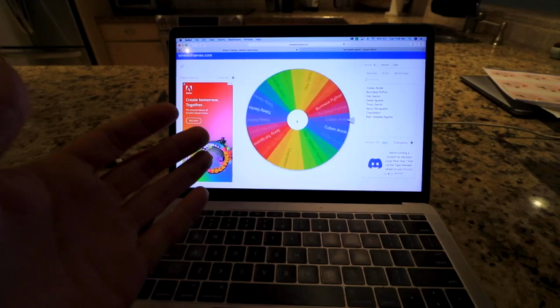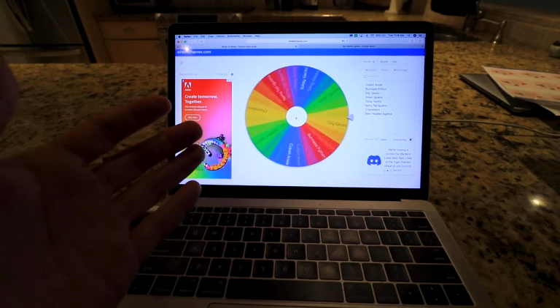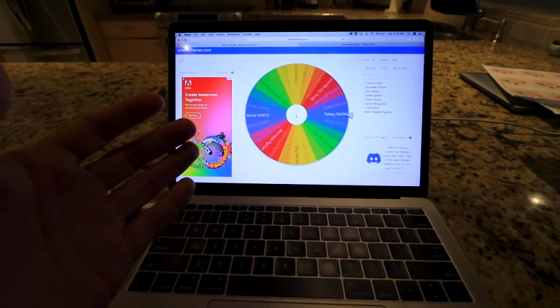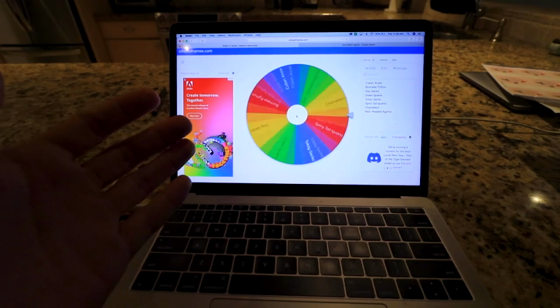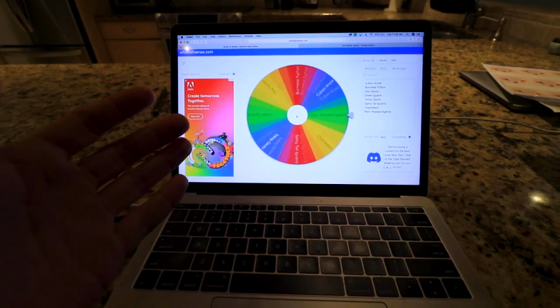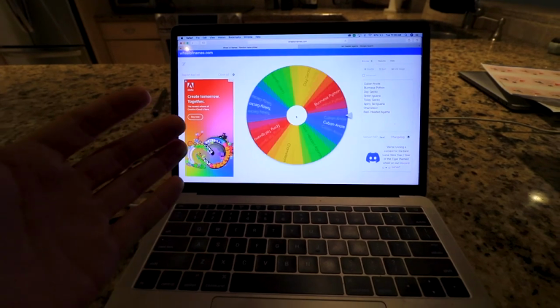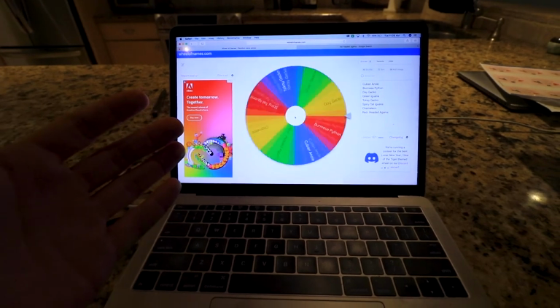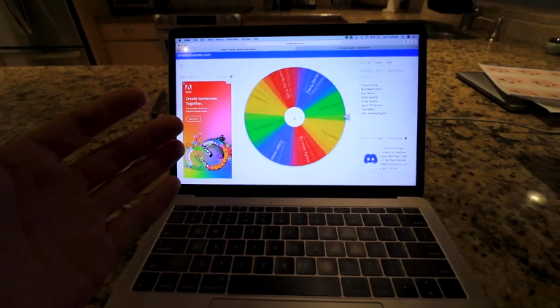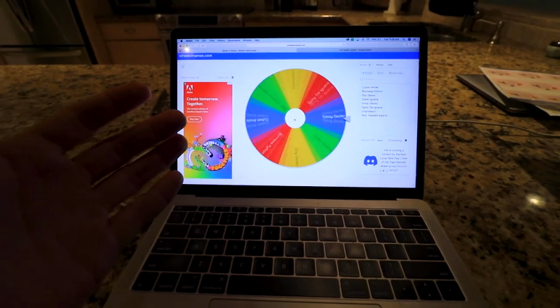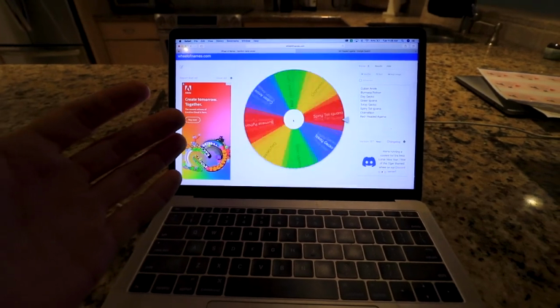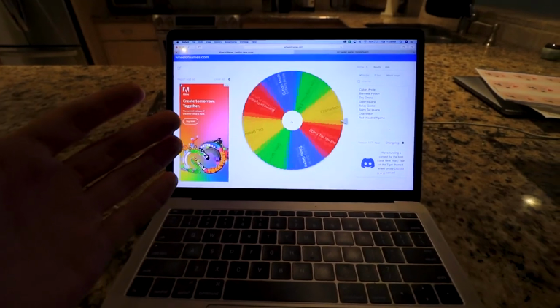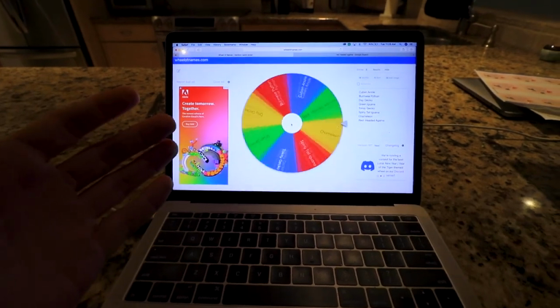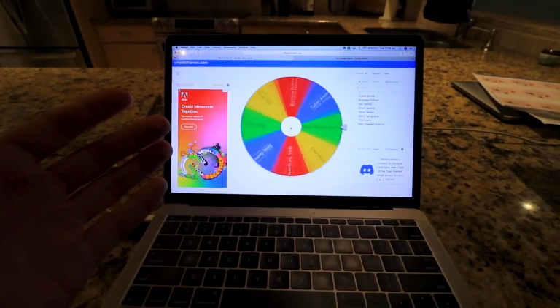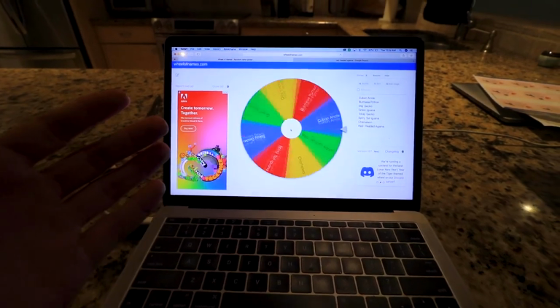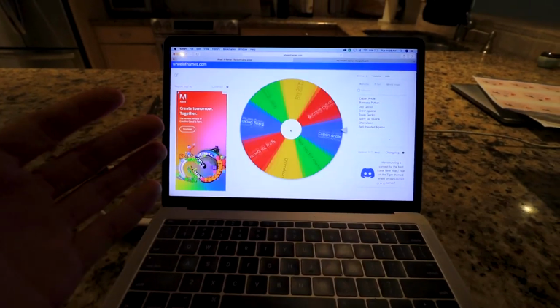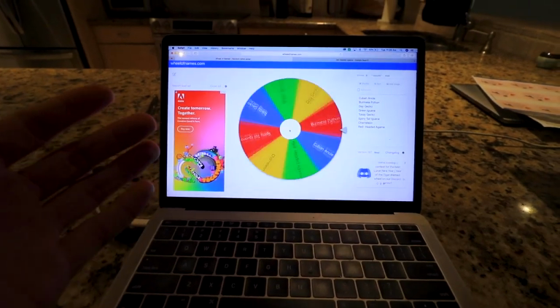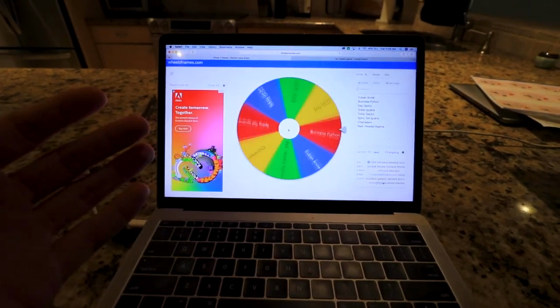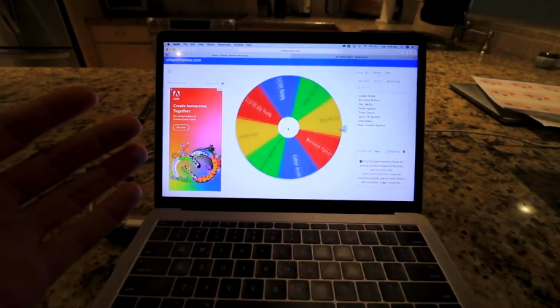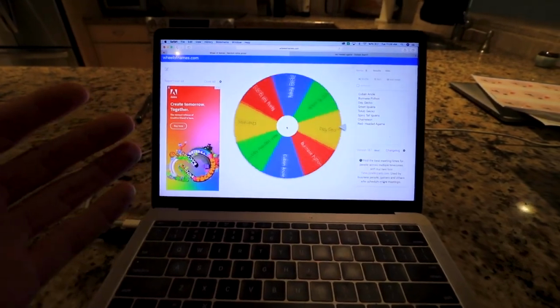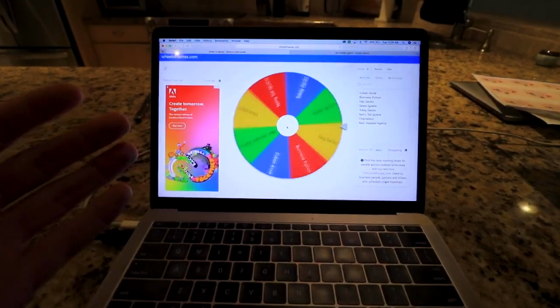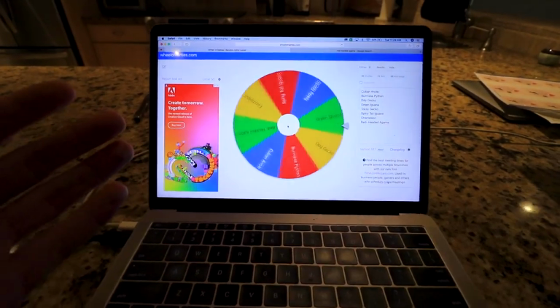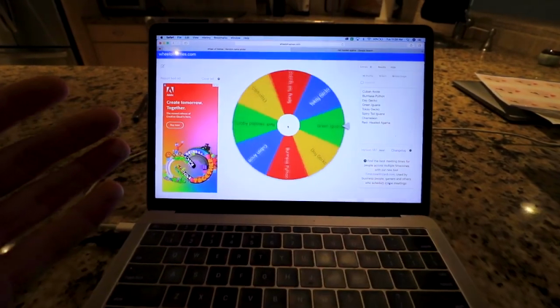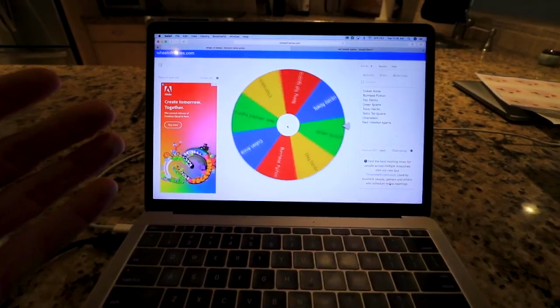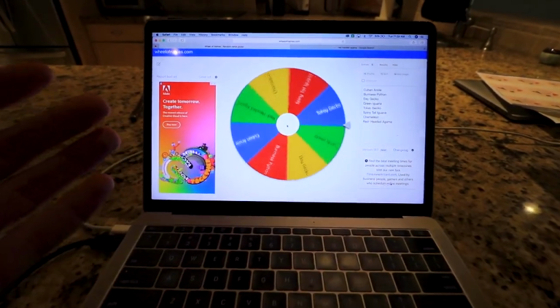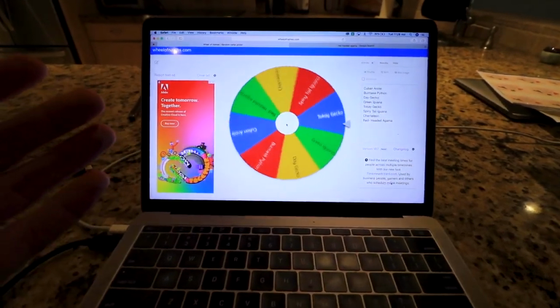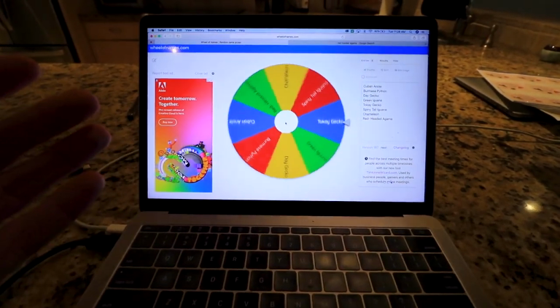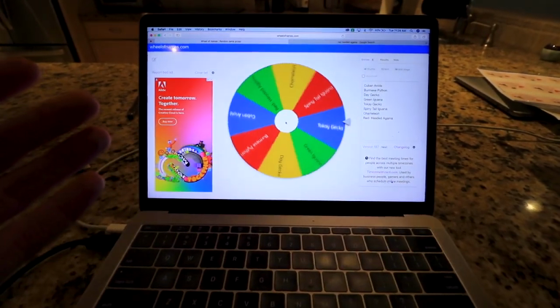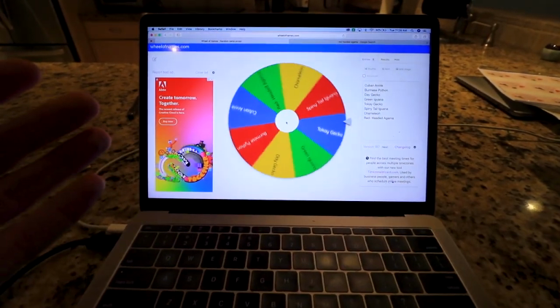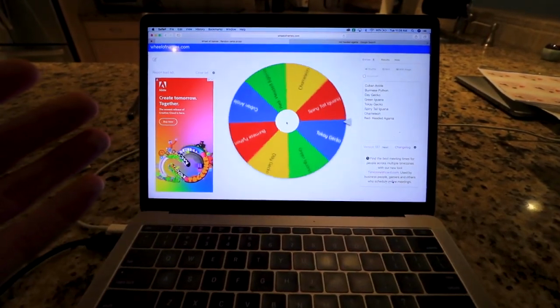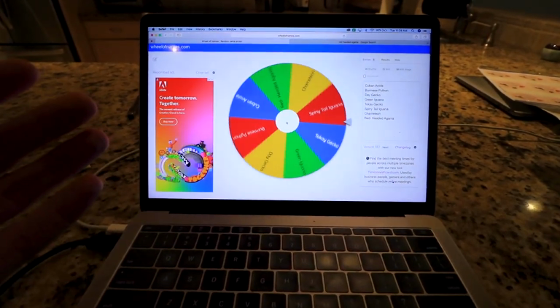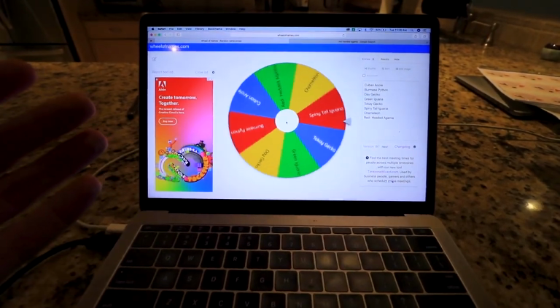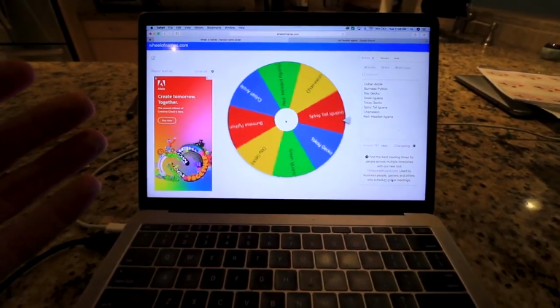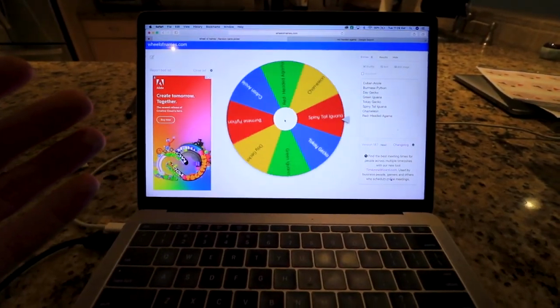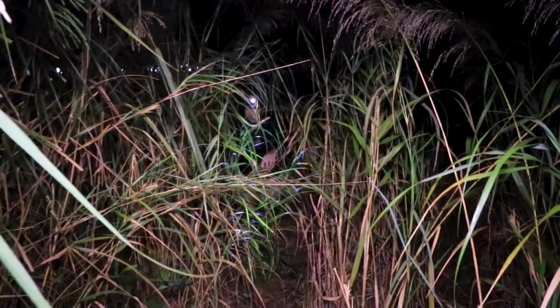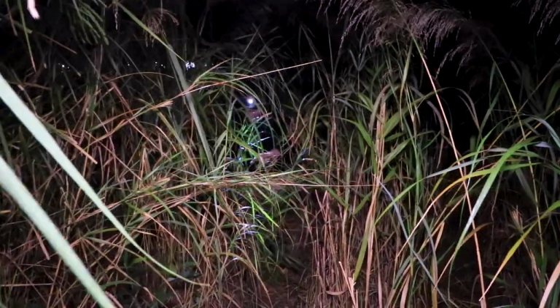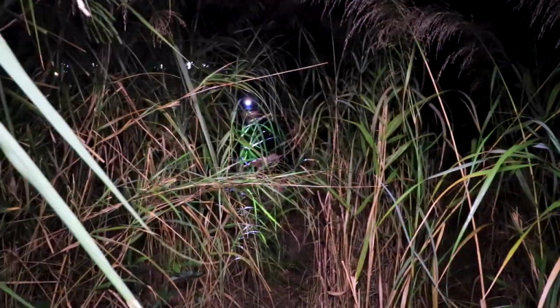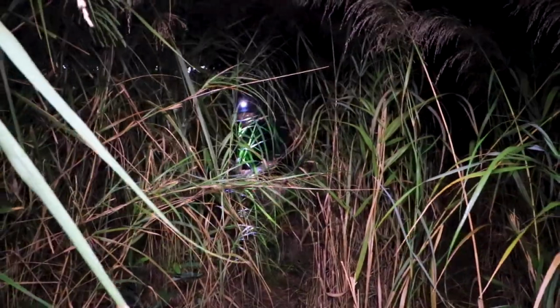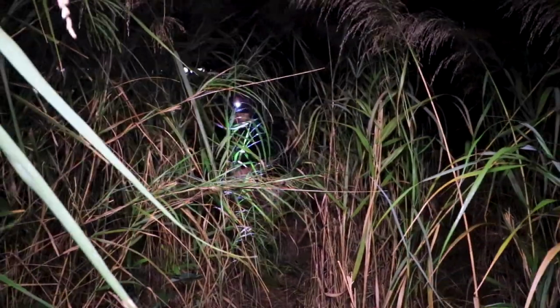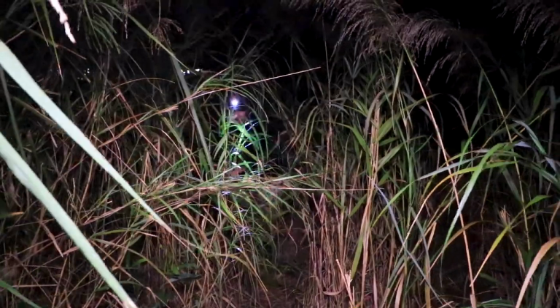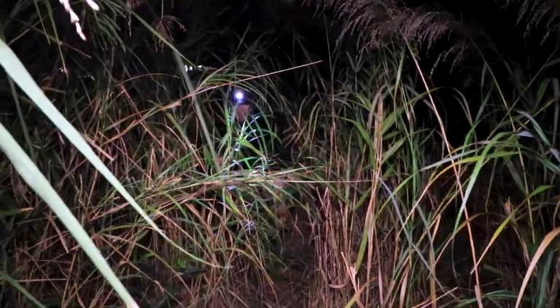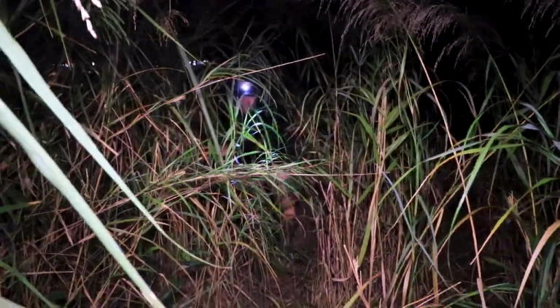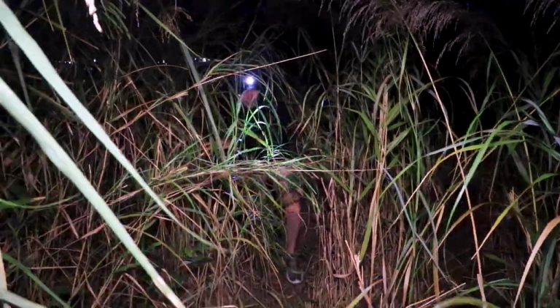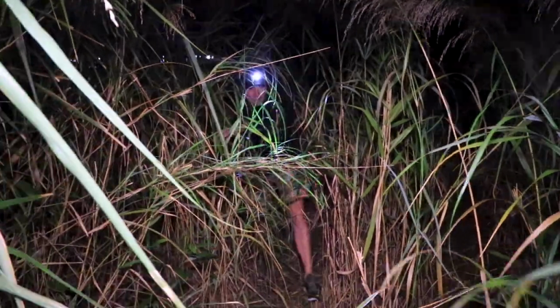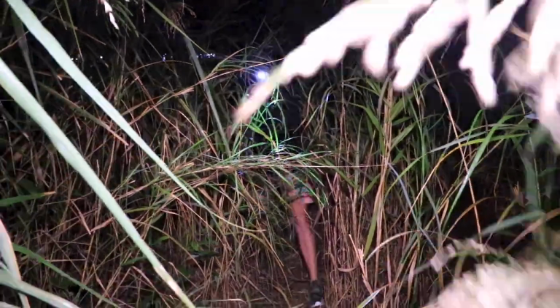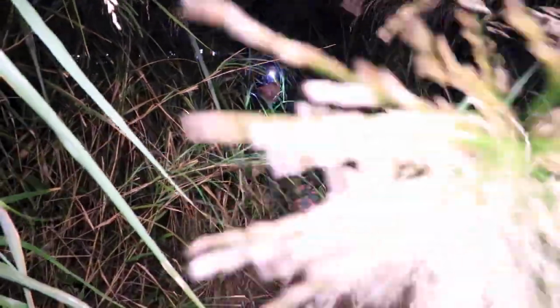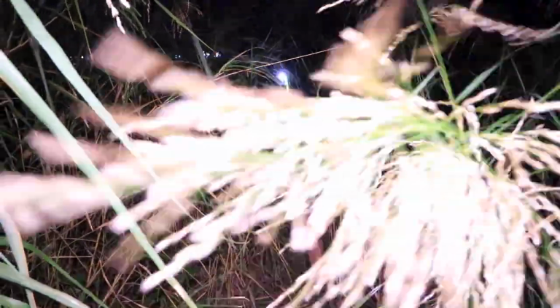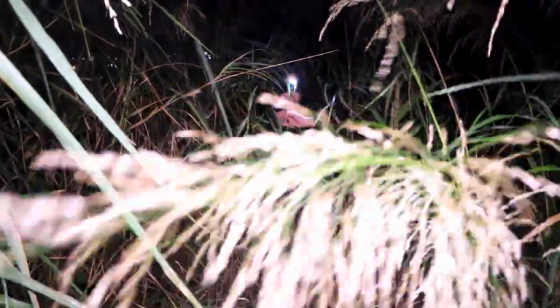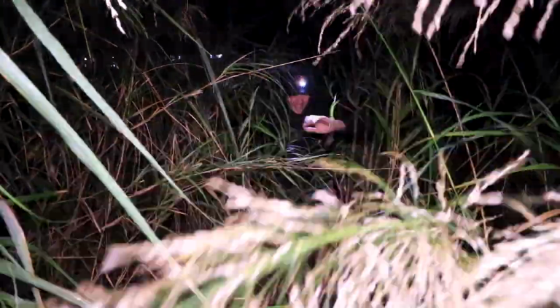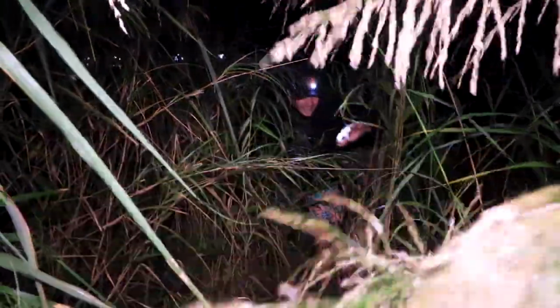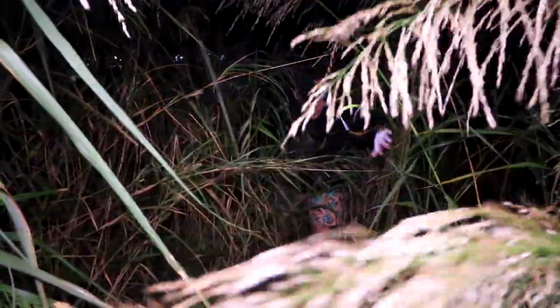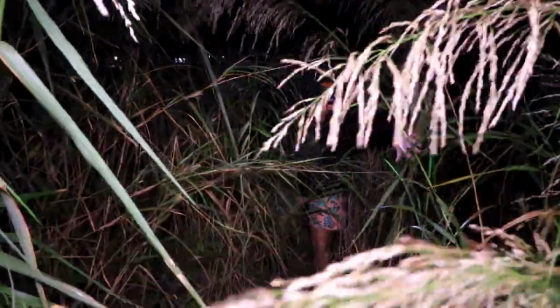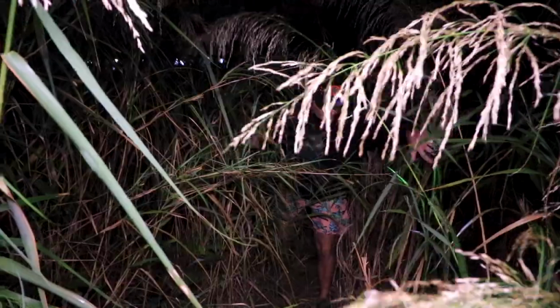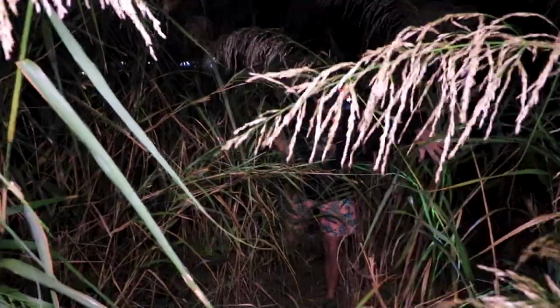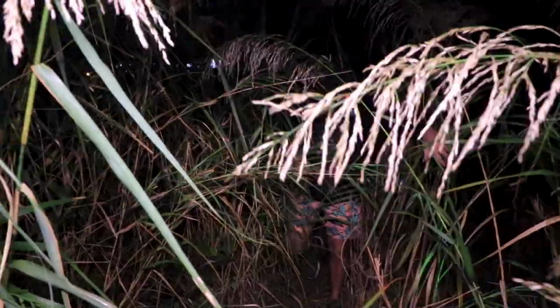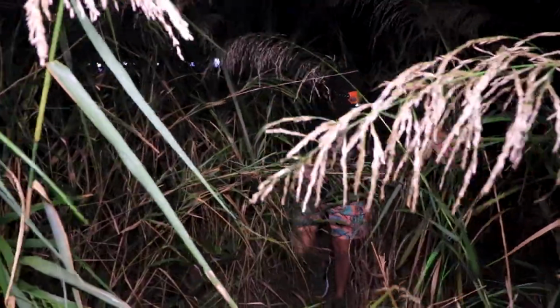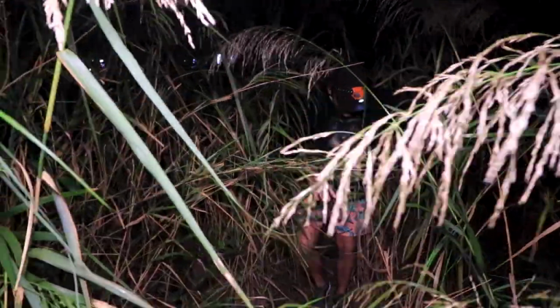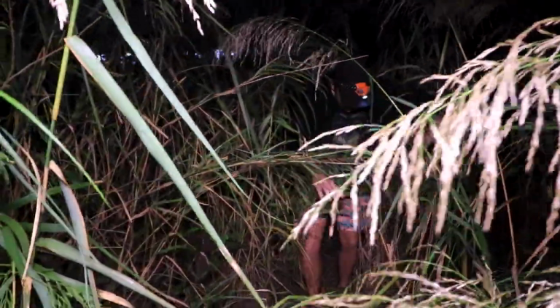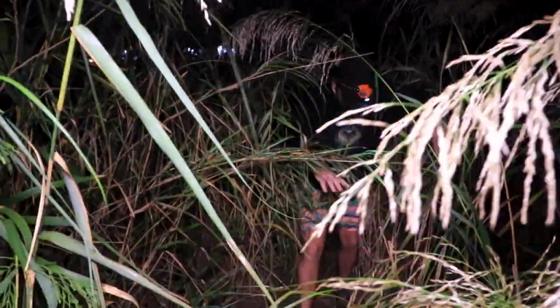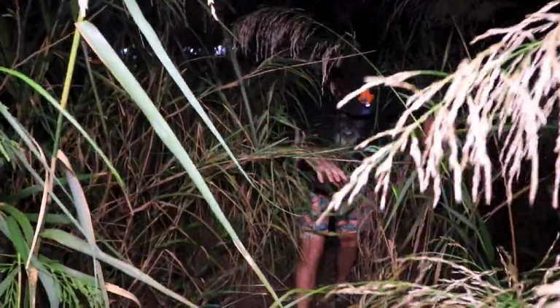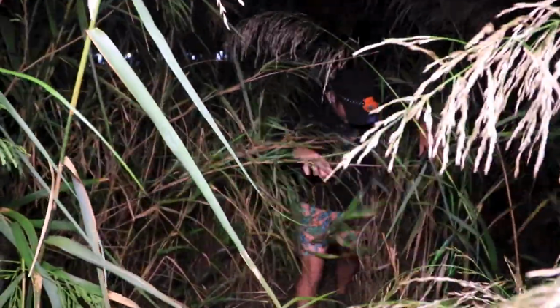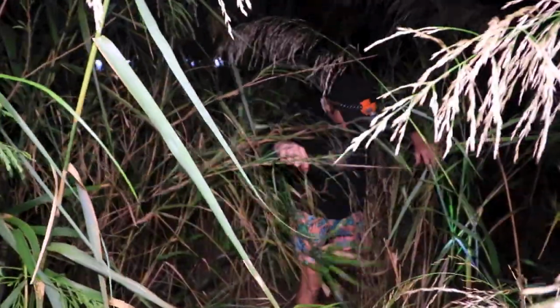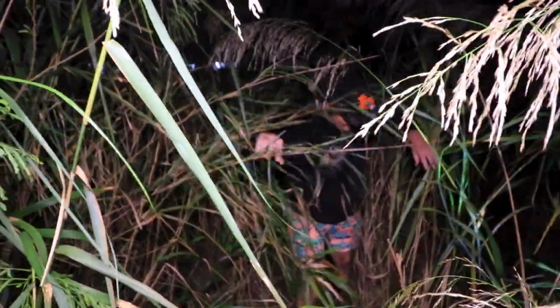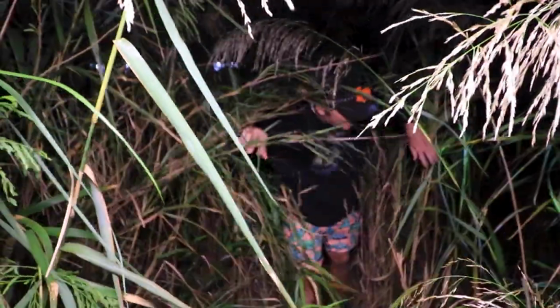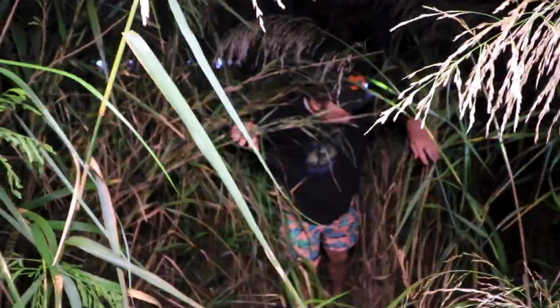It's spinning. What is it gonna land on? We are in the thick of it now.